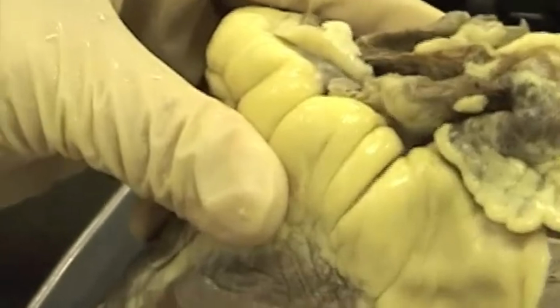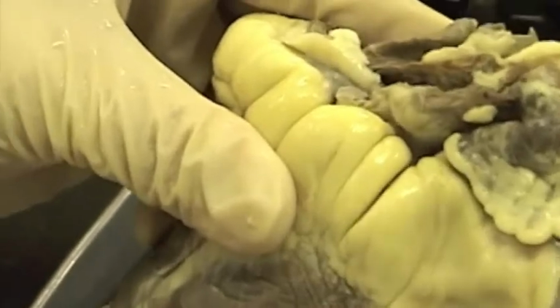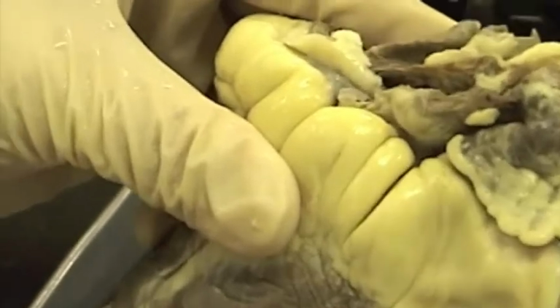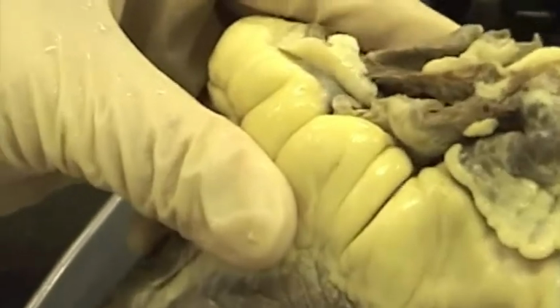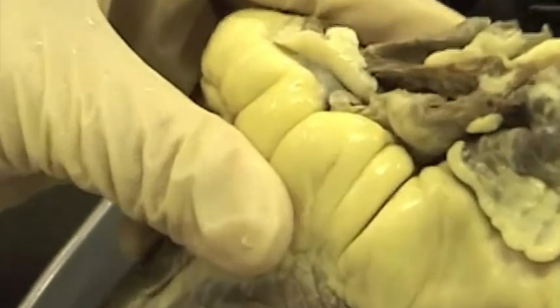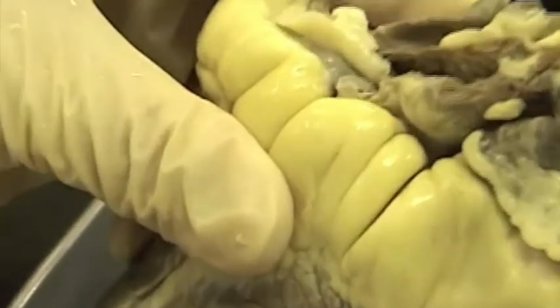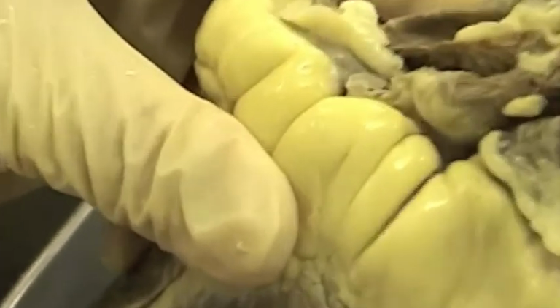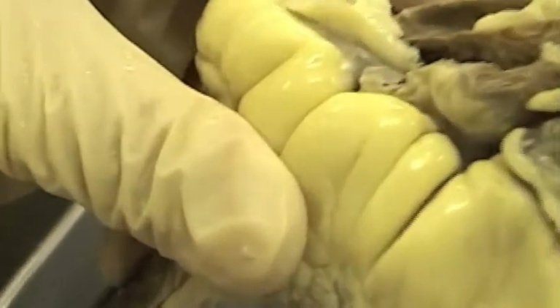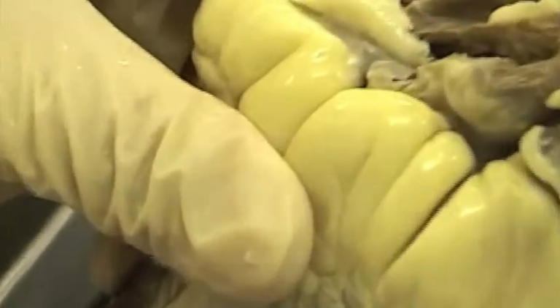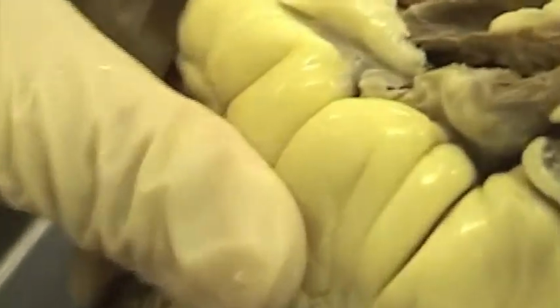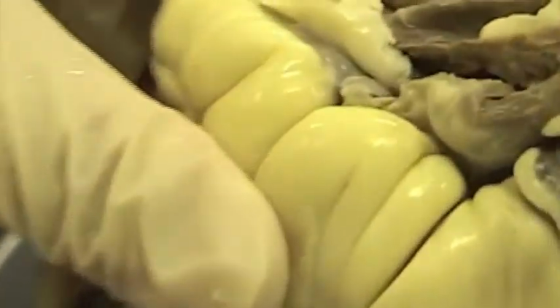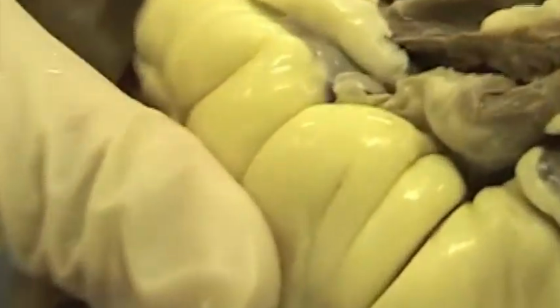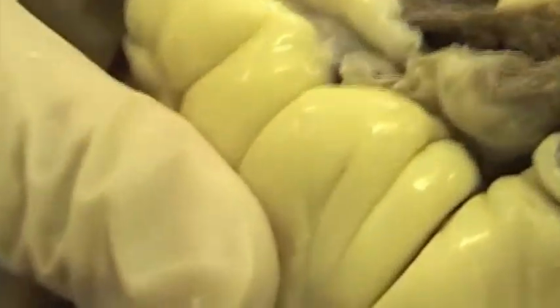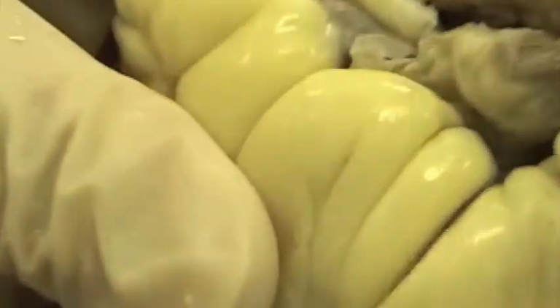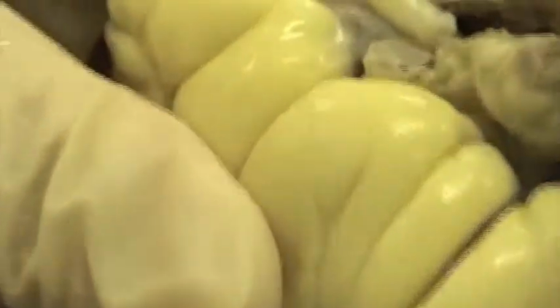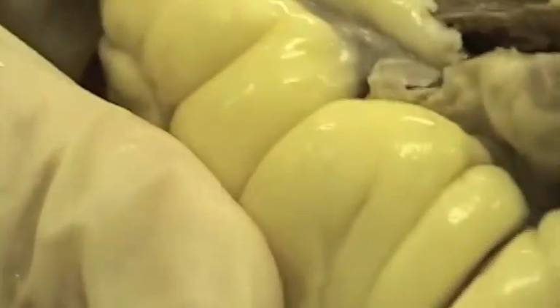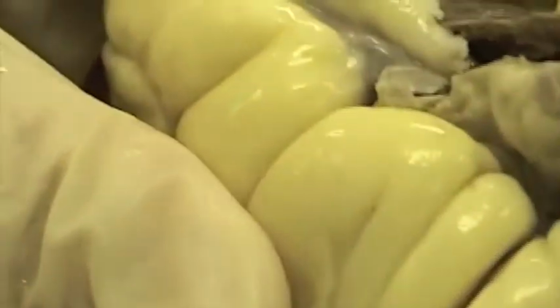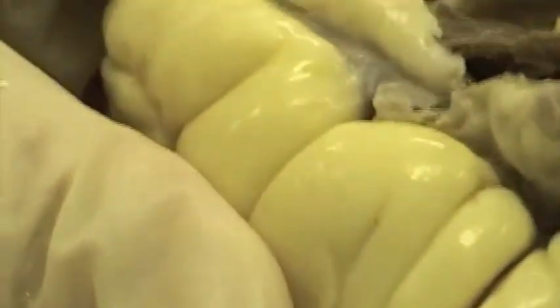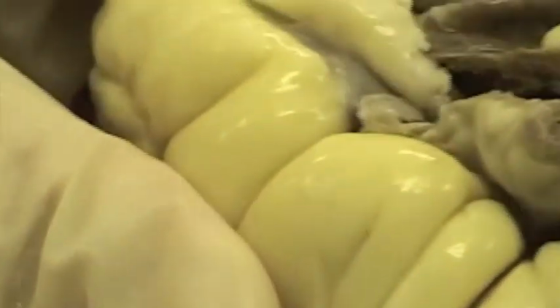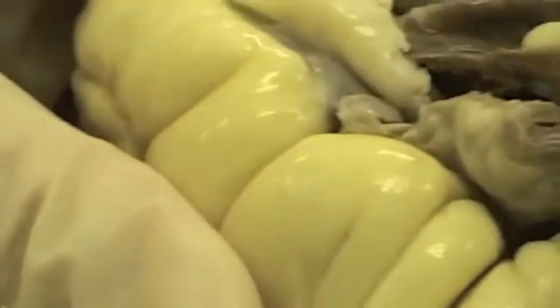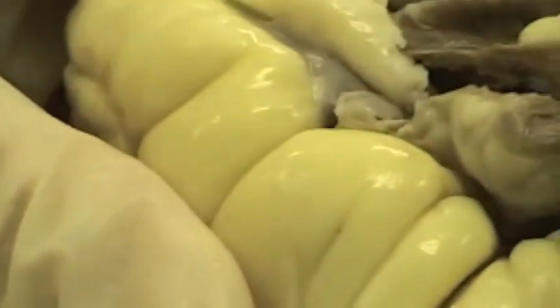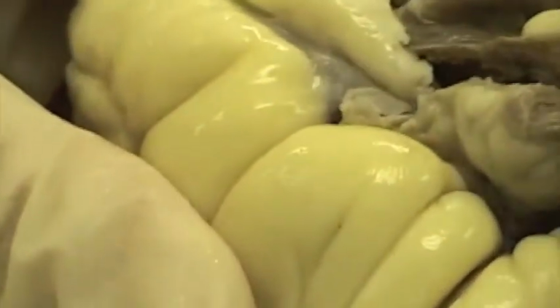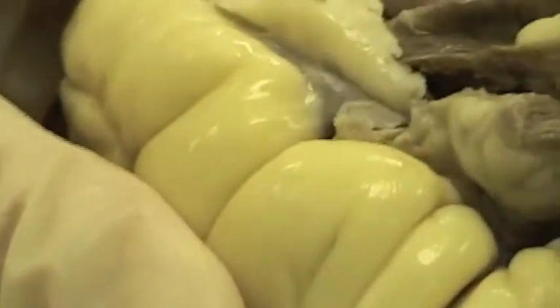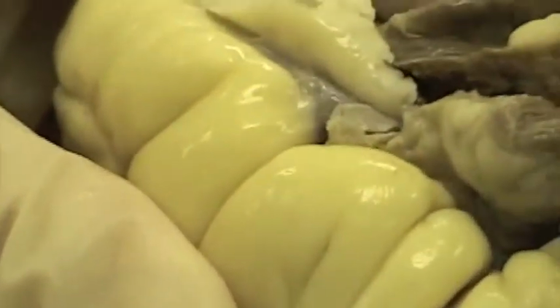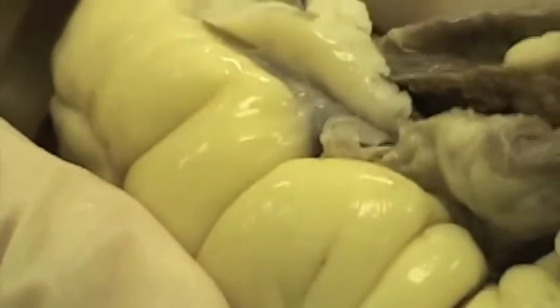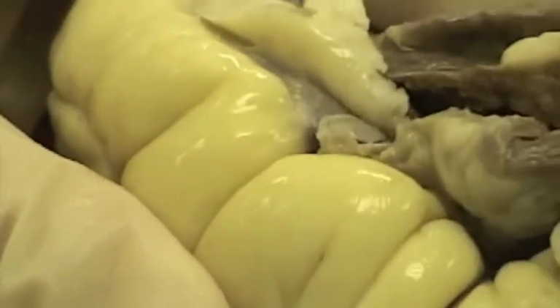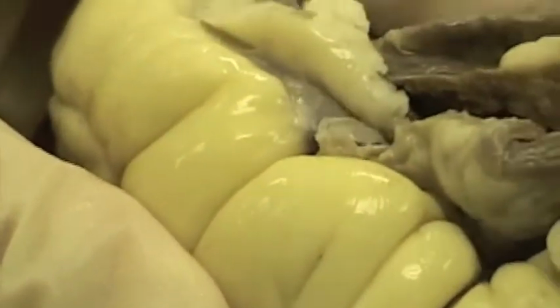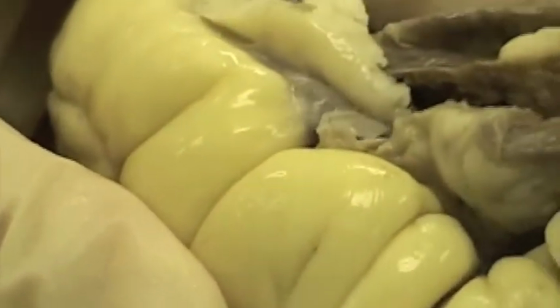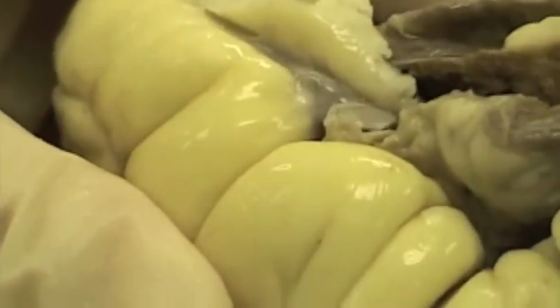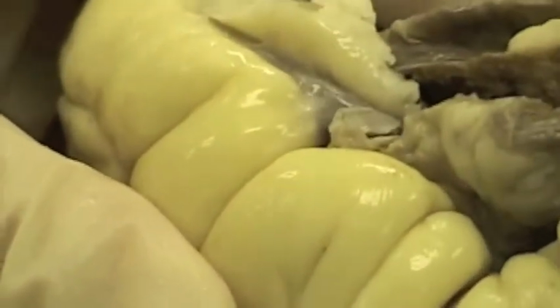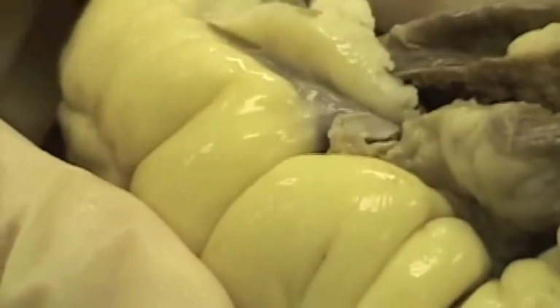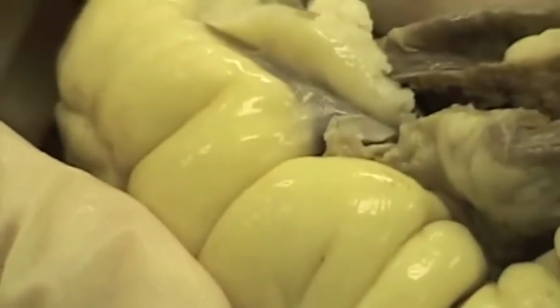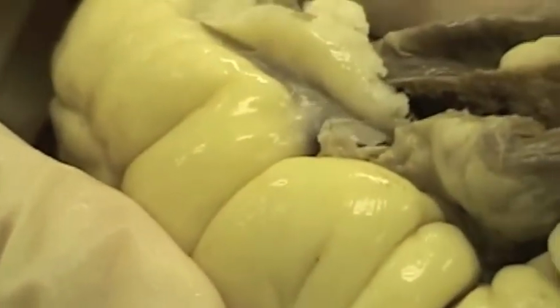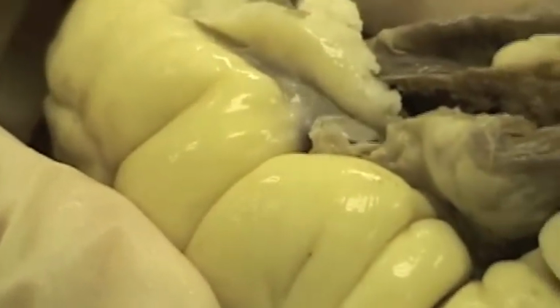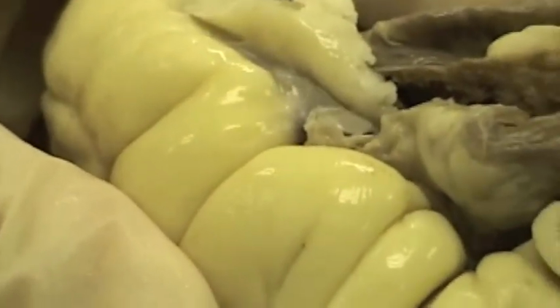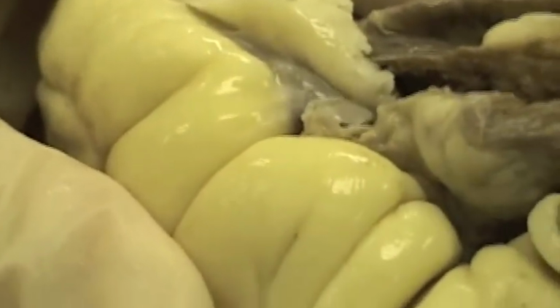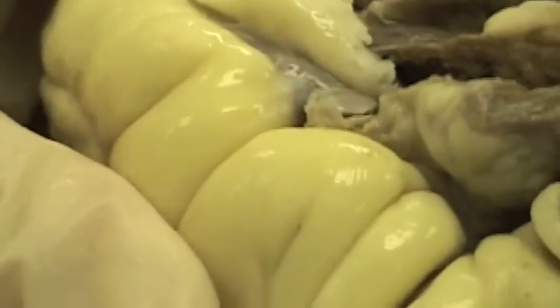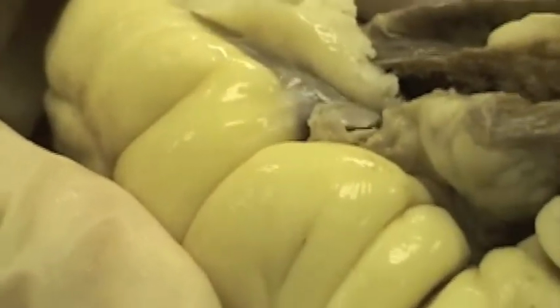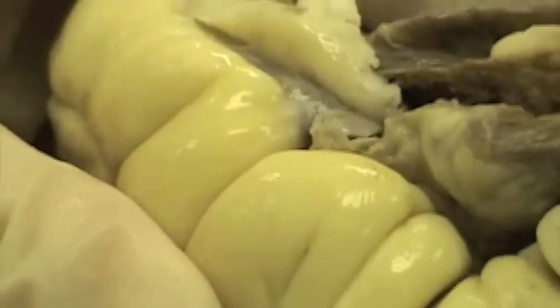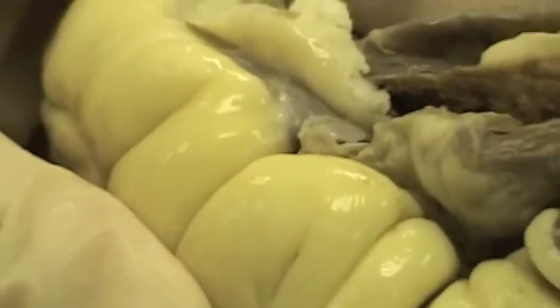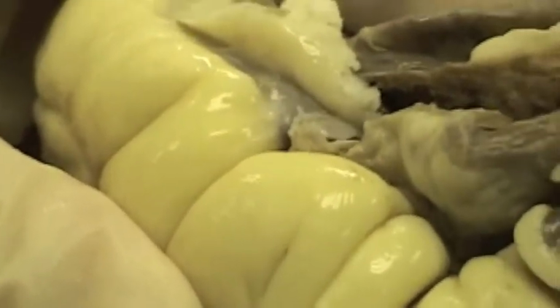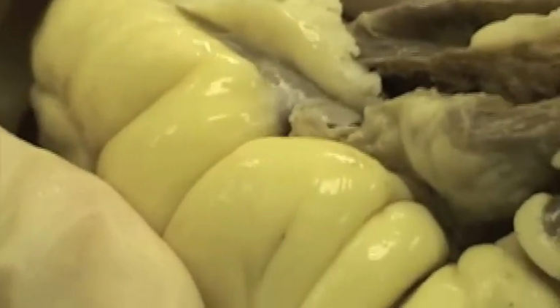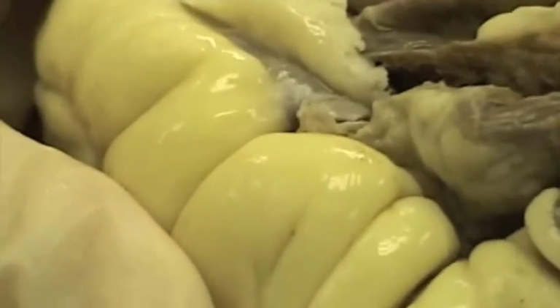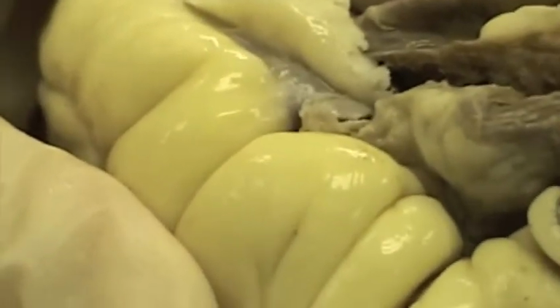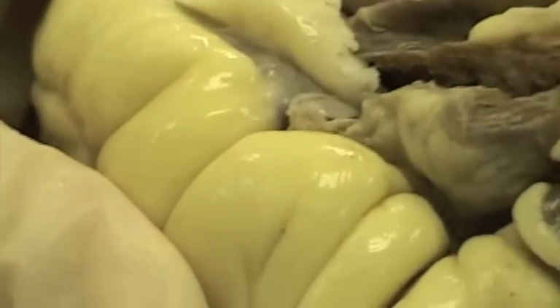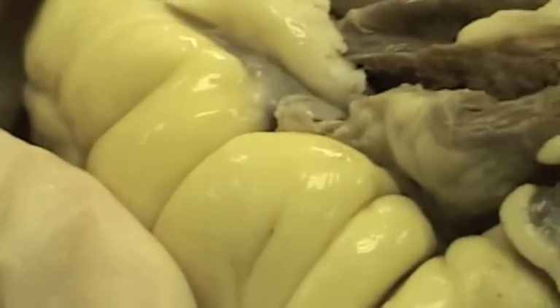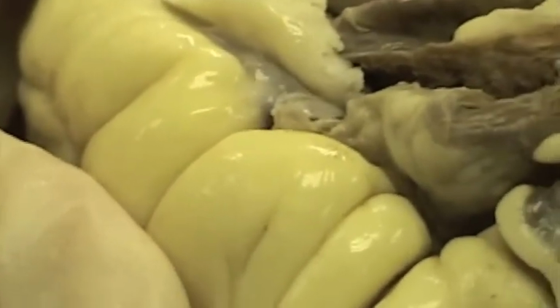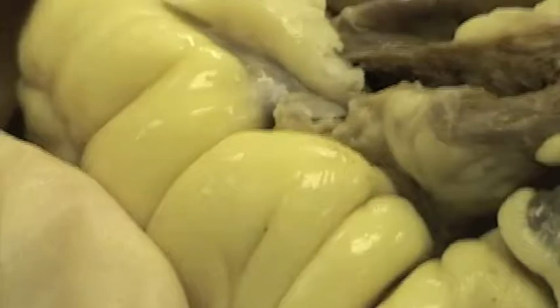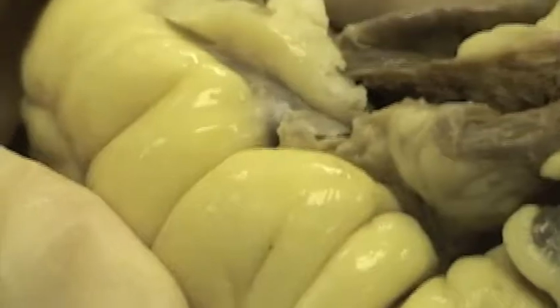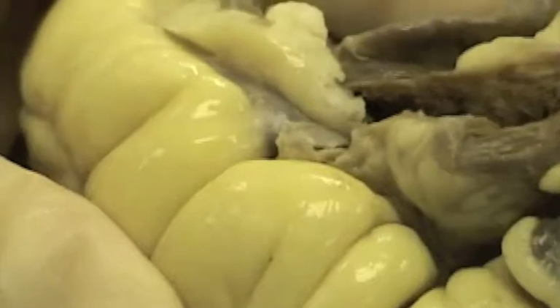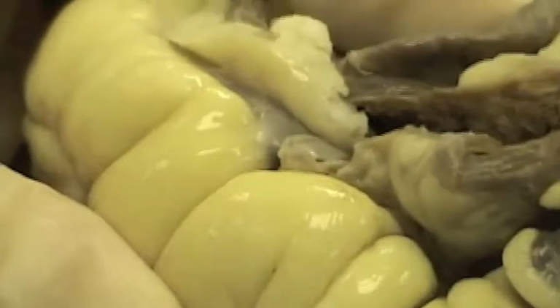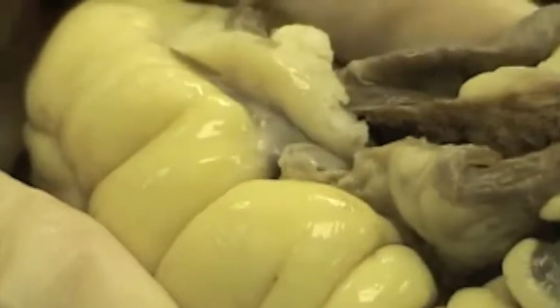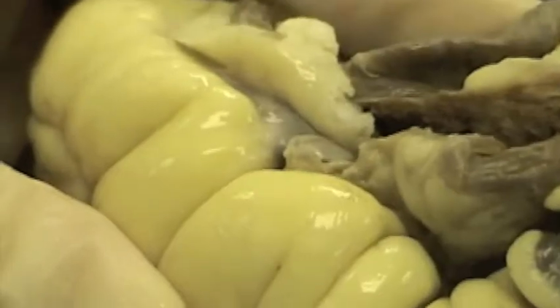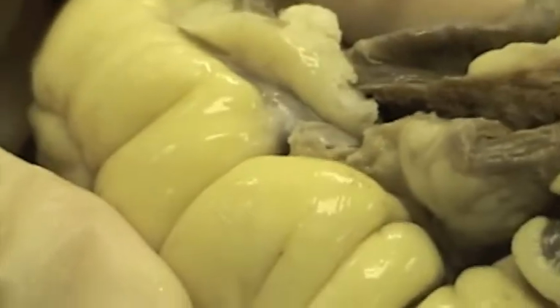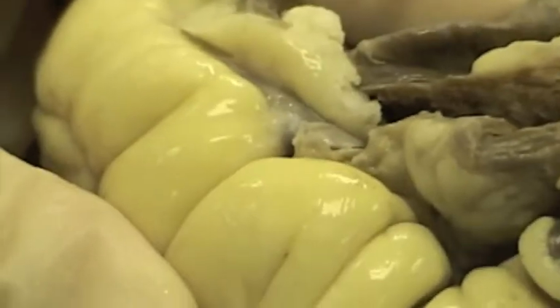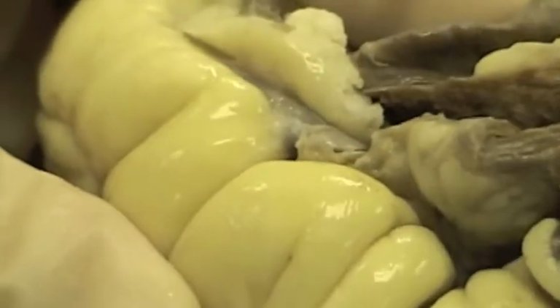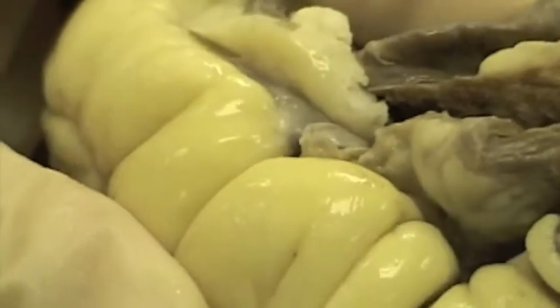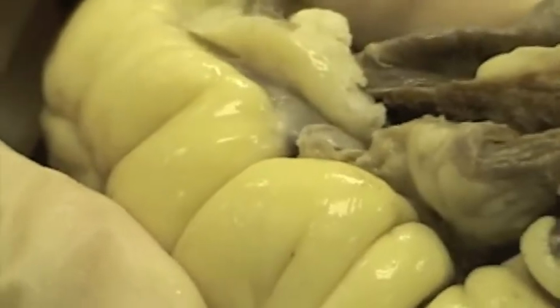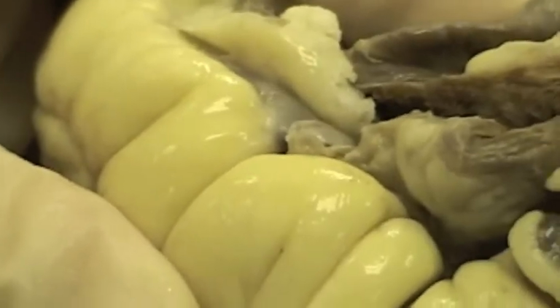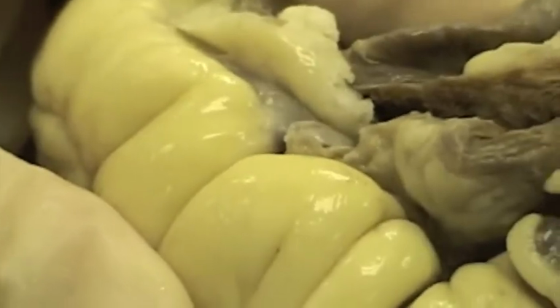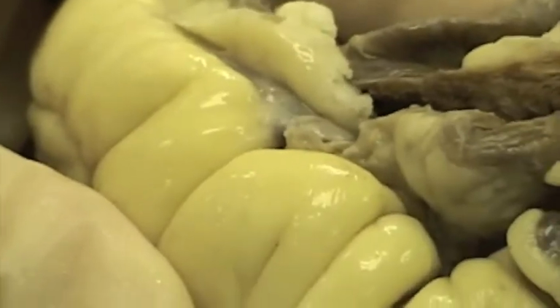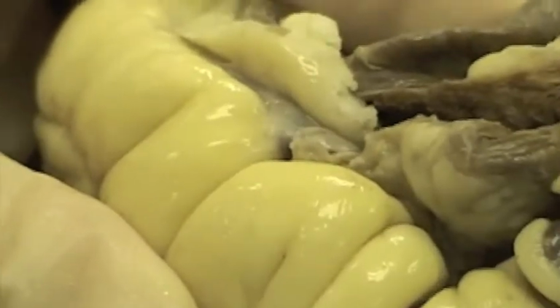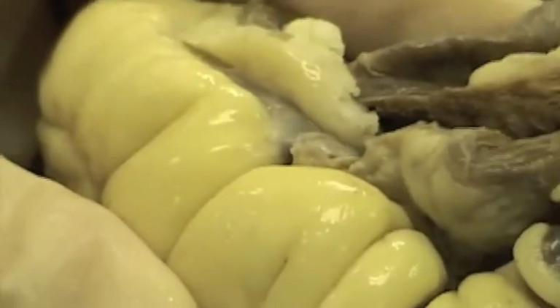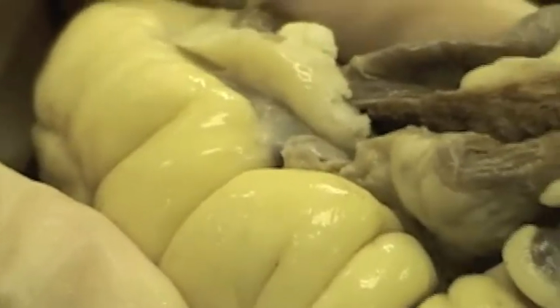The probe right there is the coronary sinus. See where it's moving? That's the opening to the coronary sinus right there.